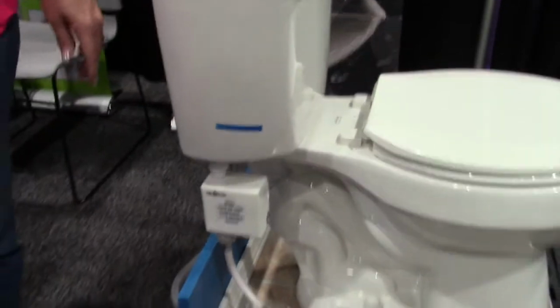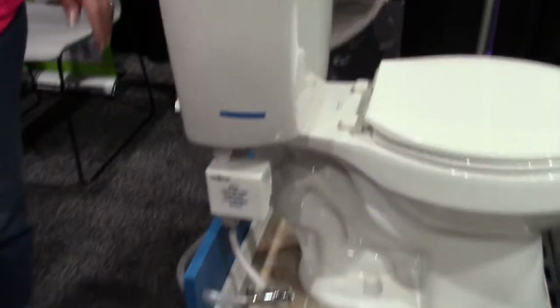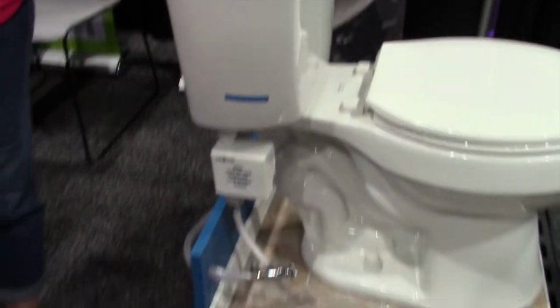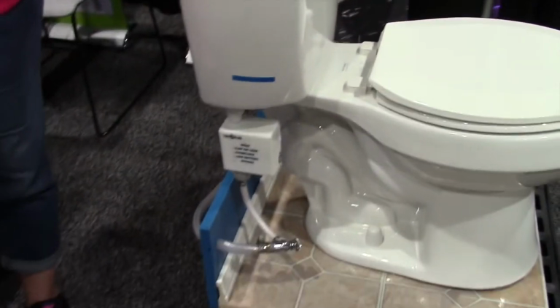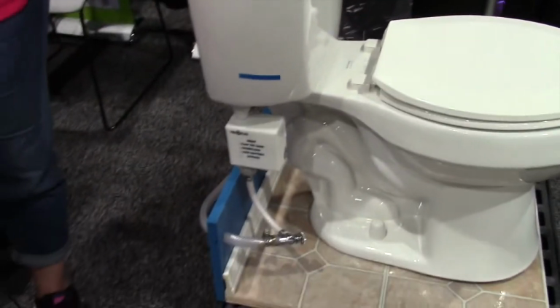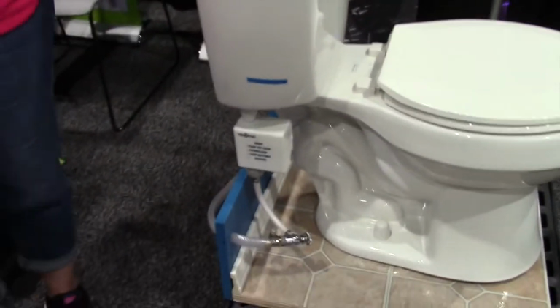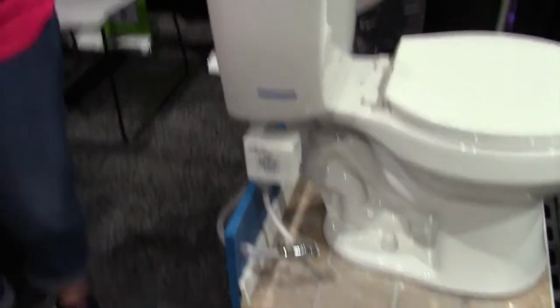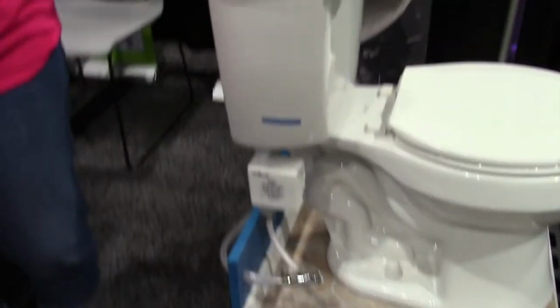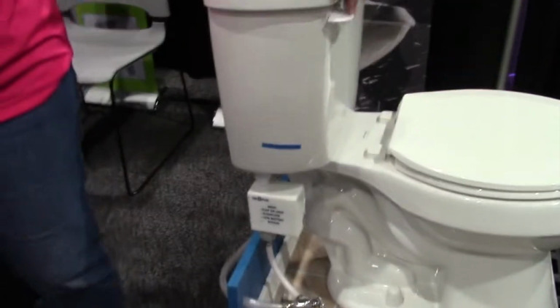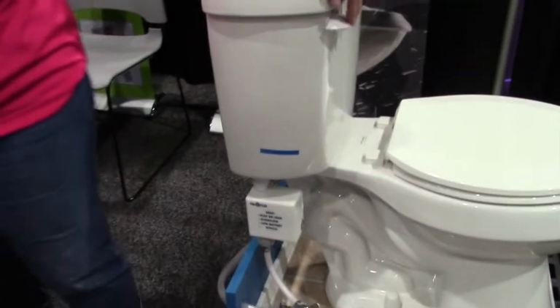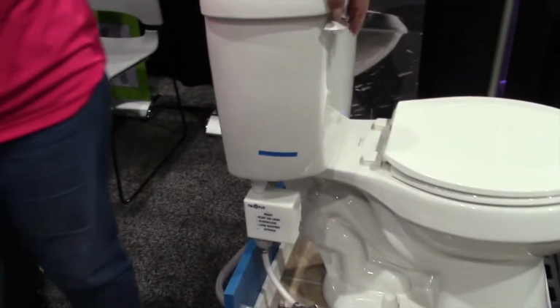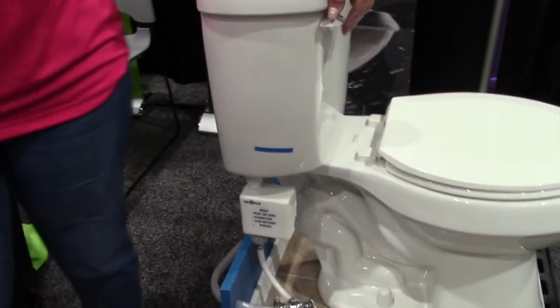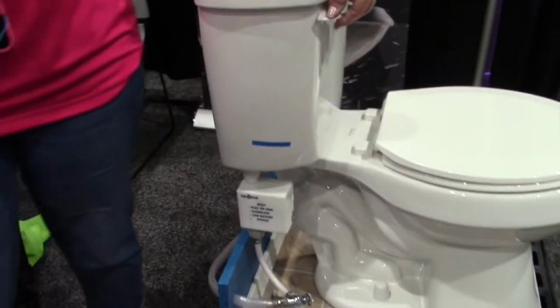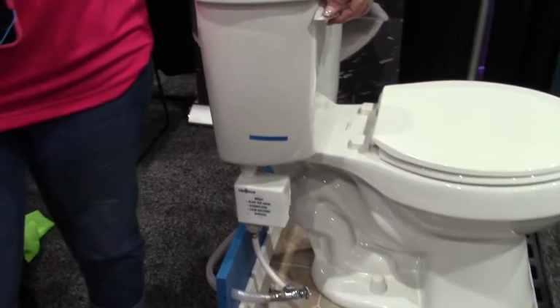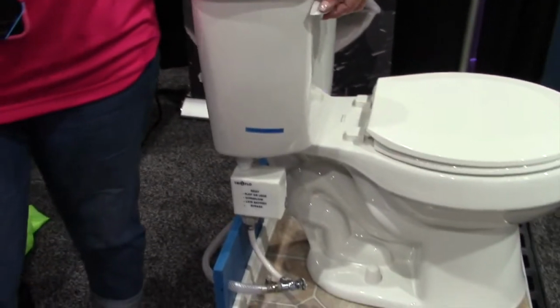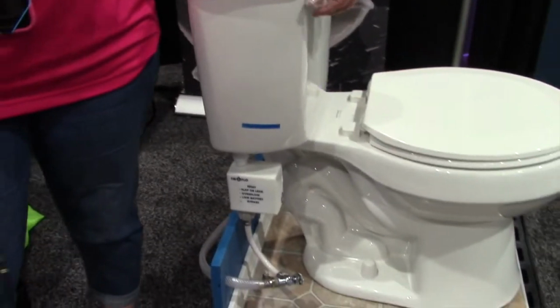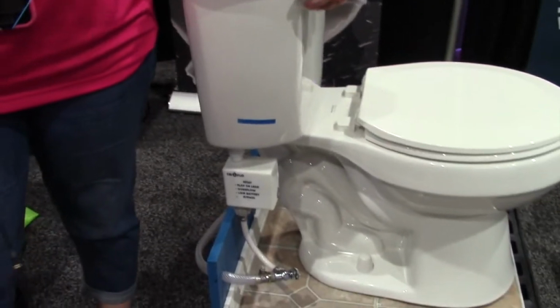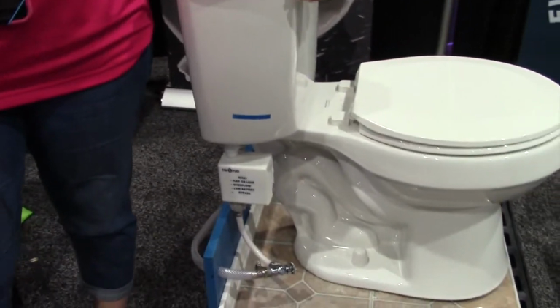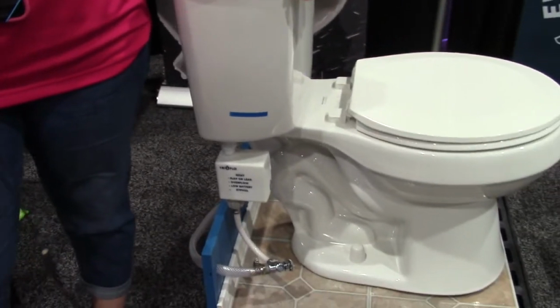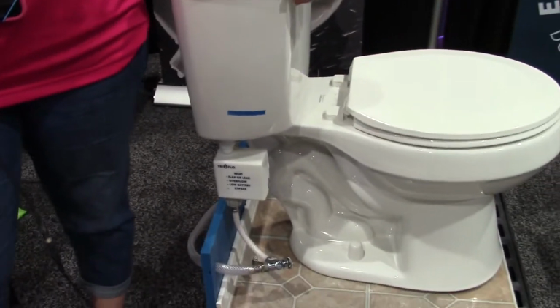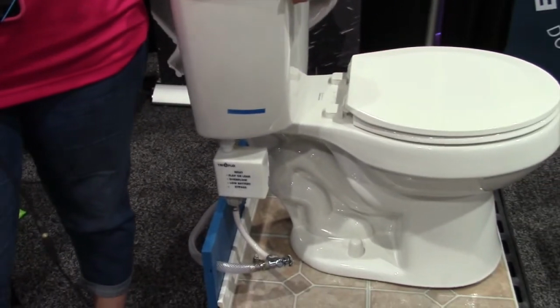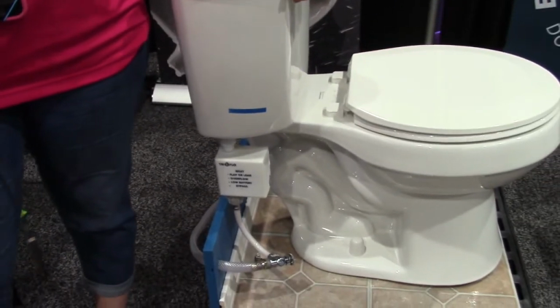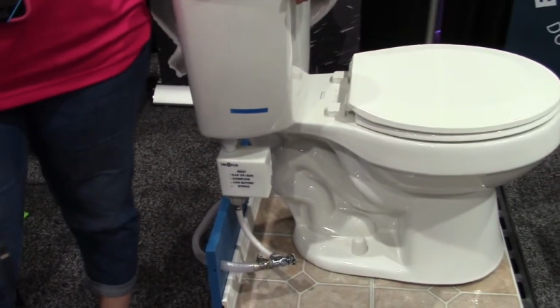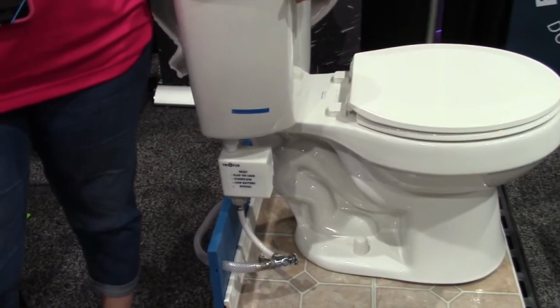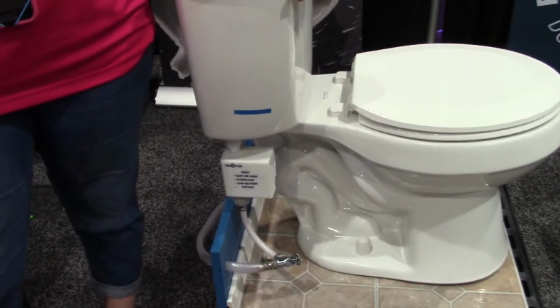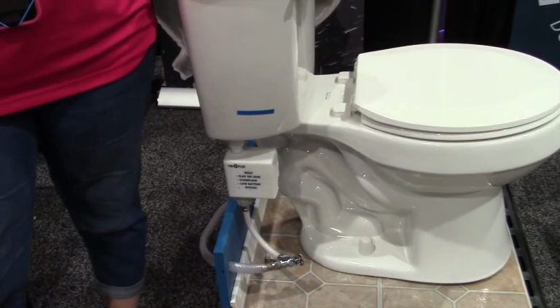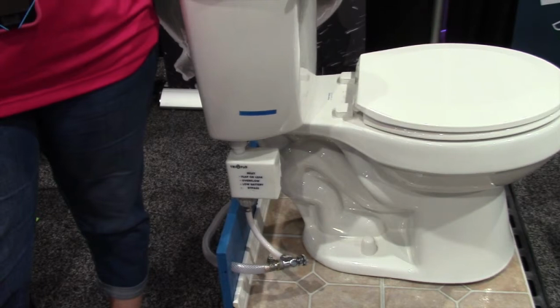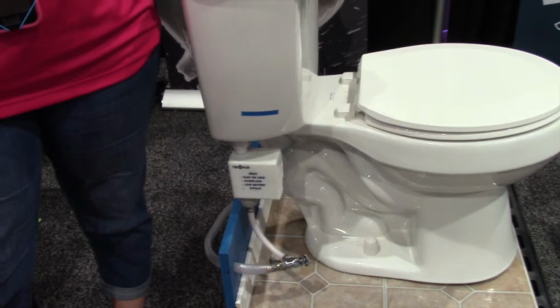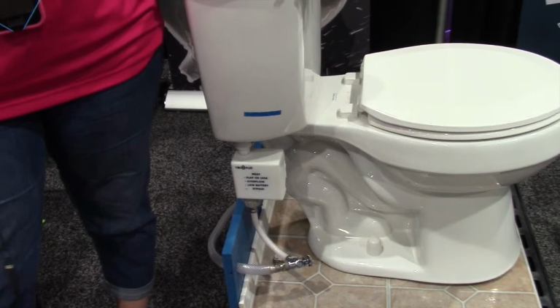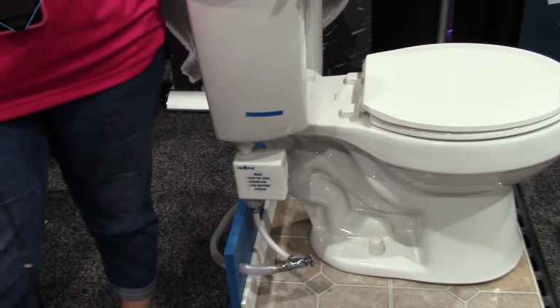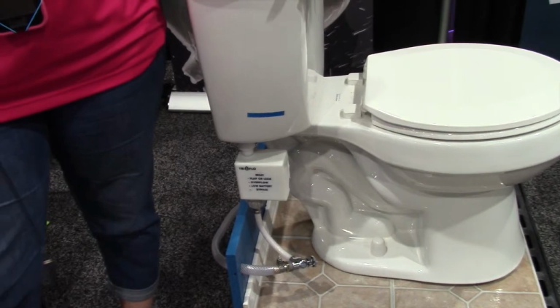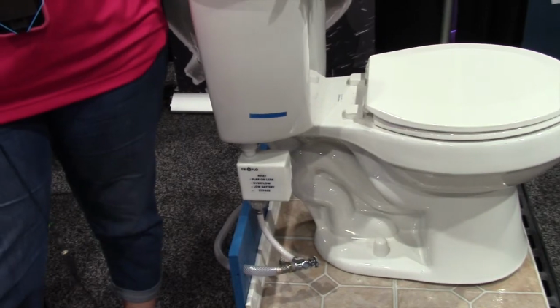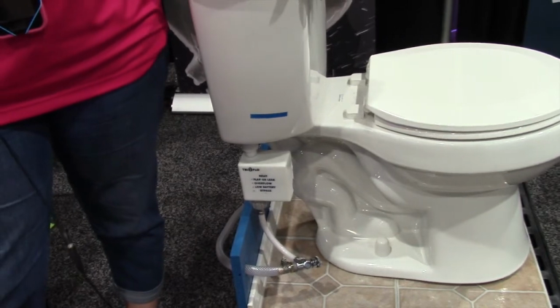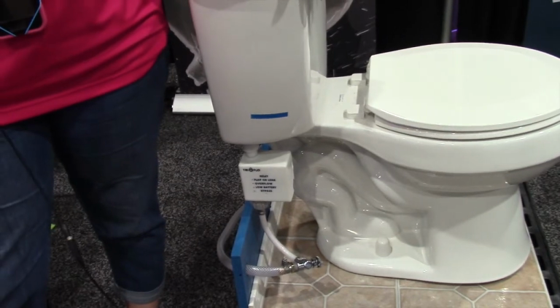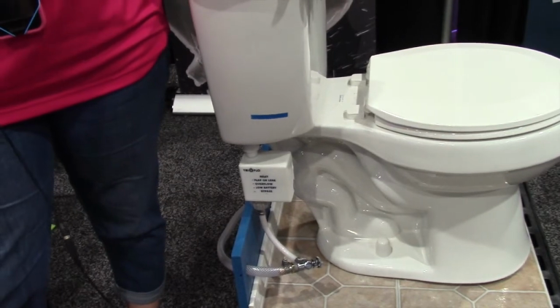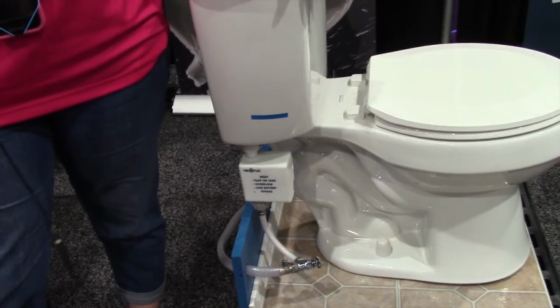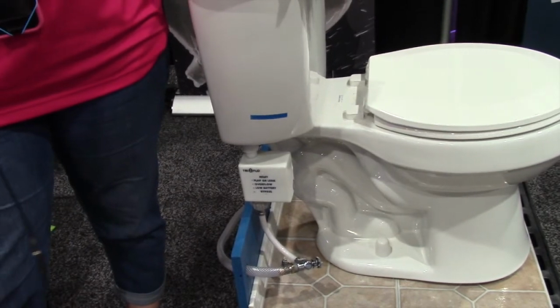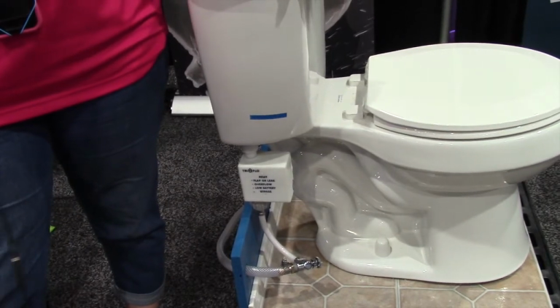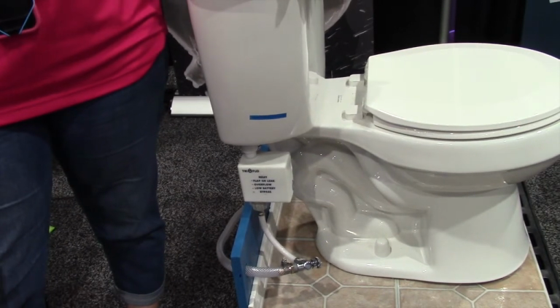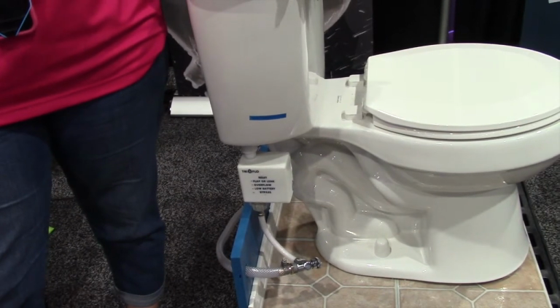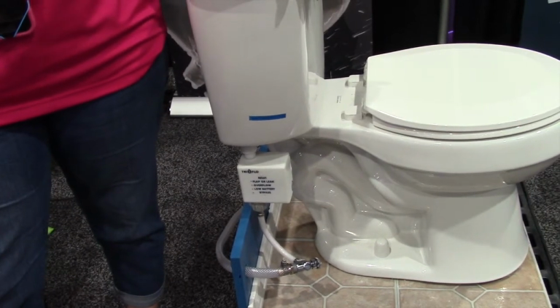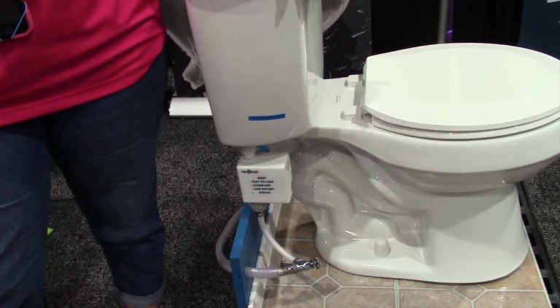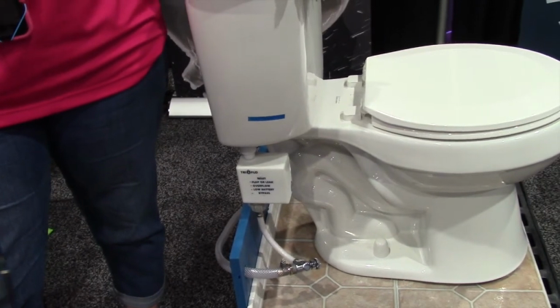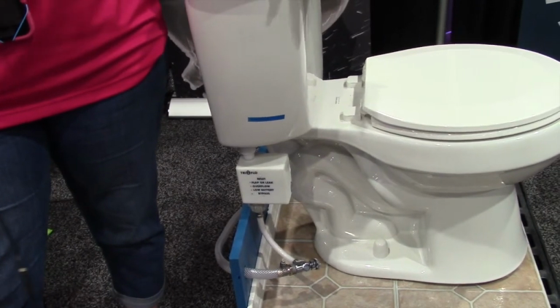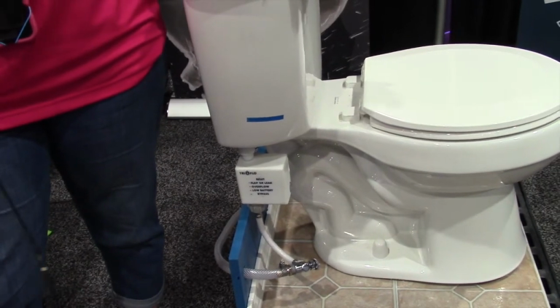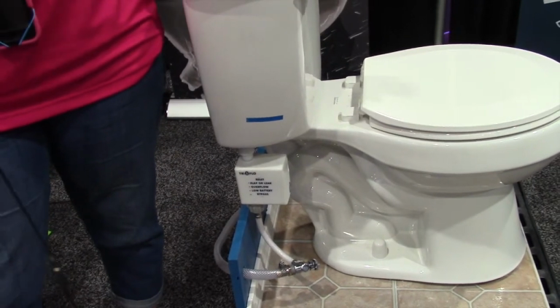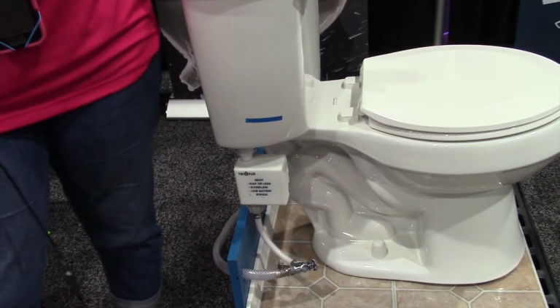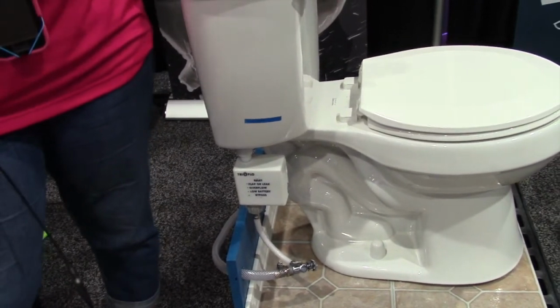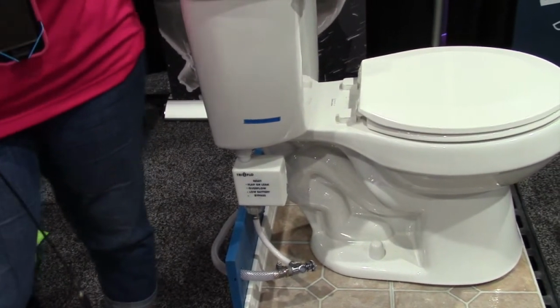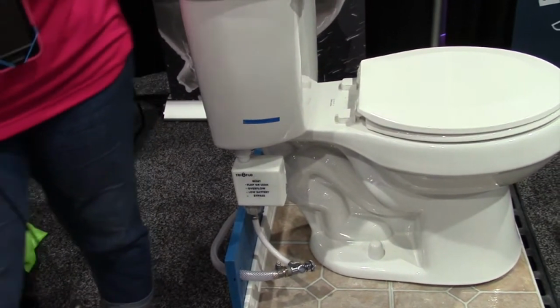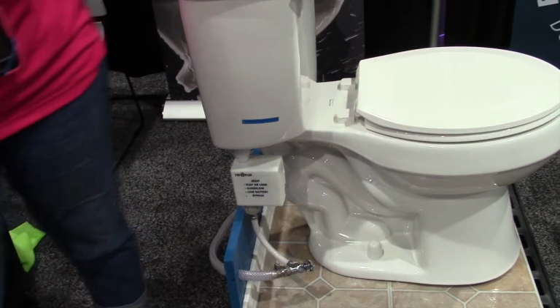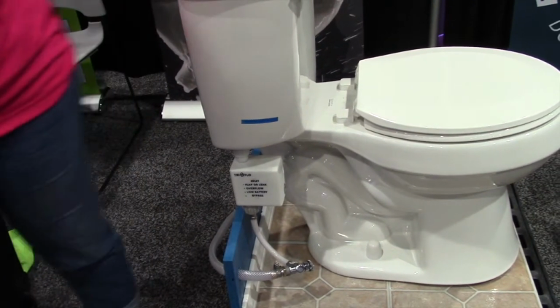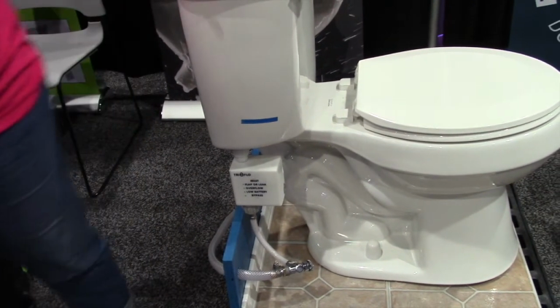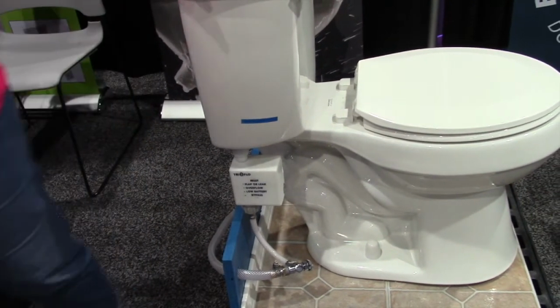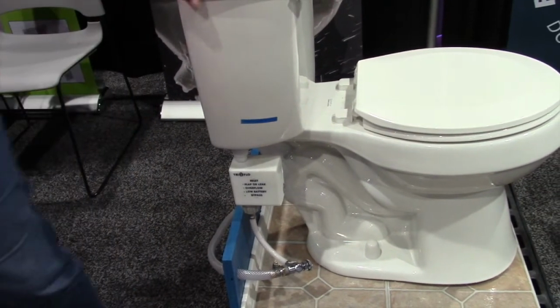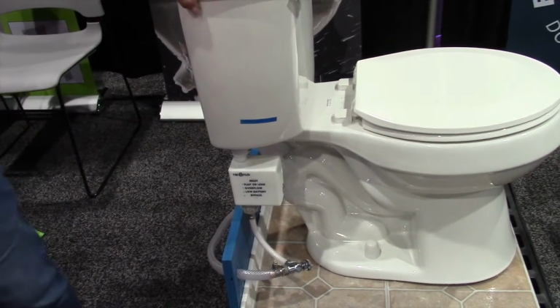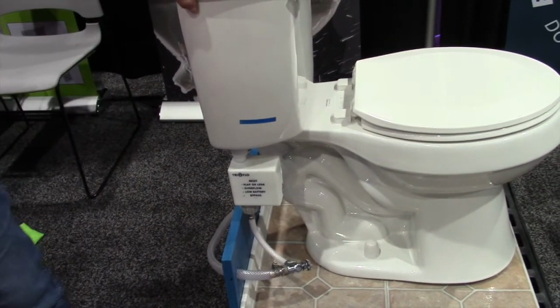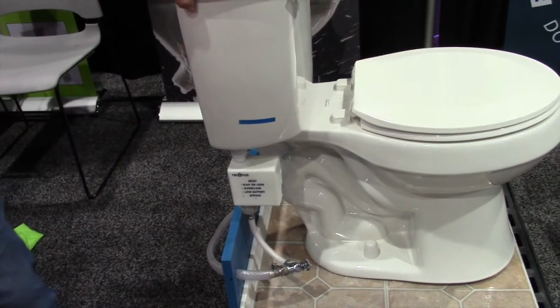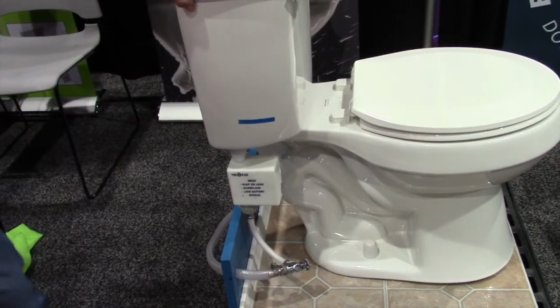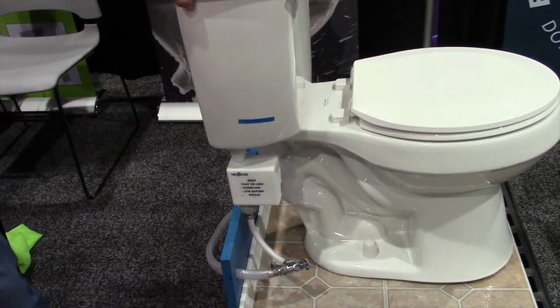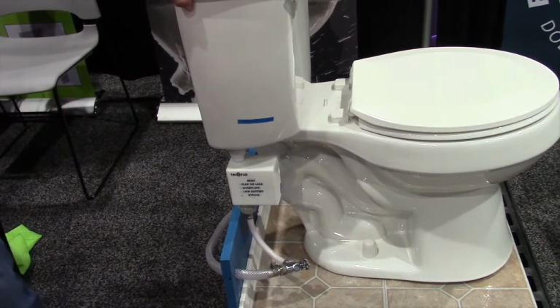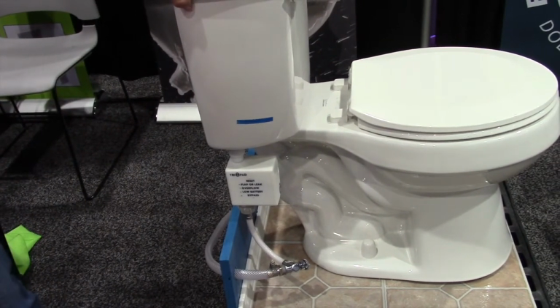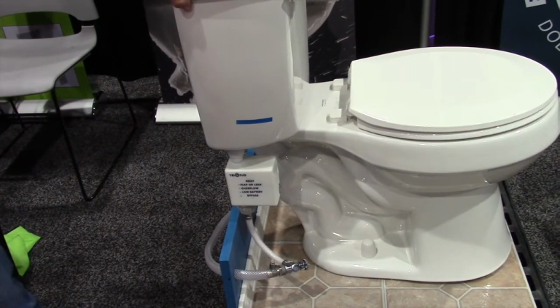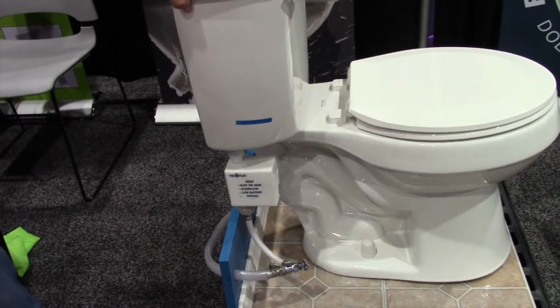It won't allow you to flush more than three times in three minutes, because that also is an overflow danger, and it's a very handy thing to have.